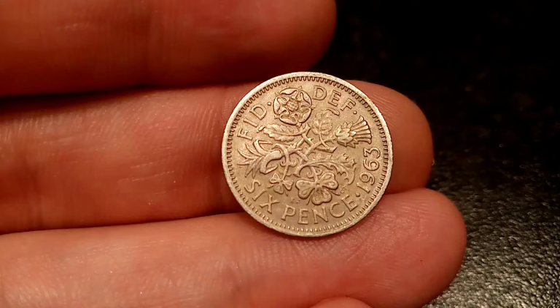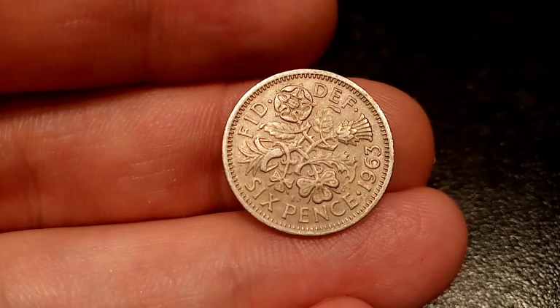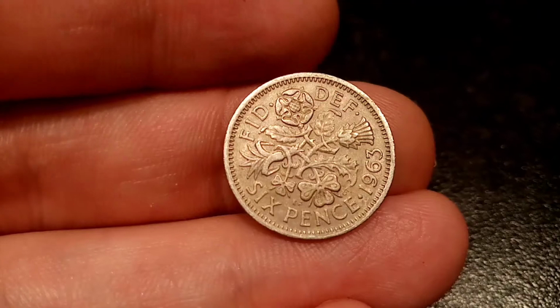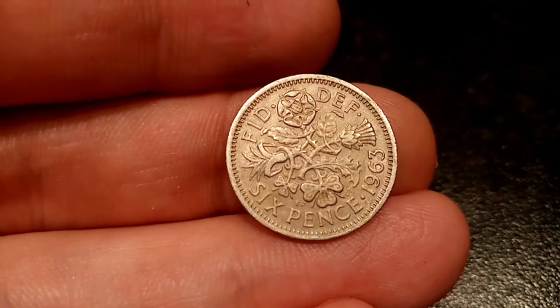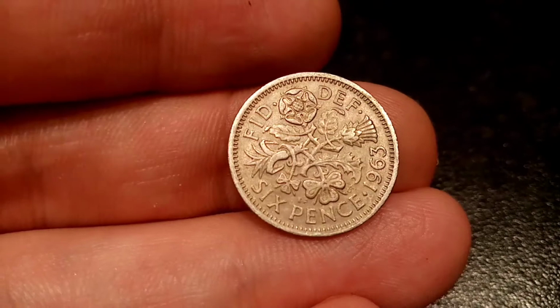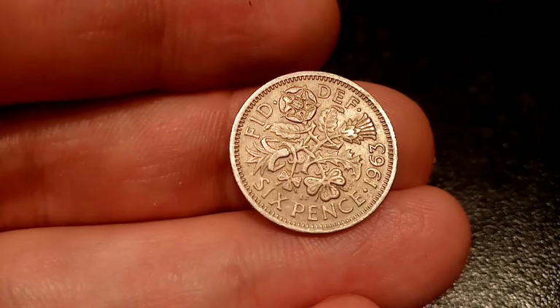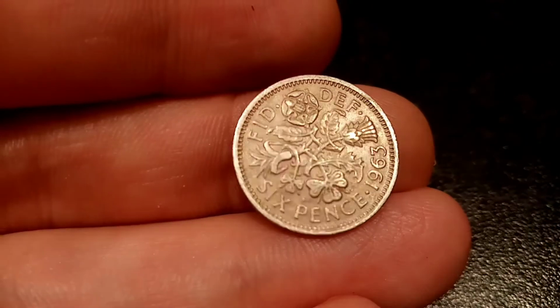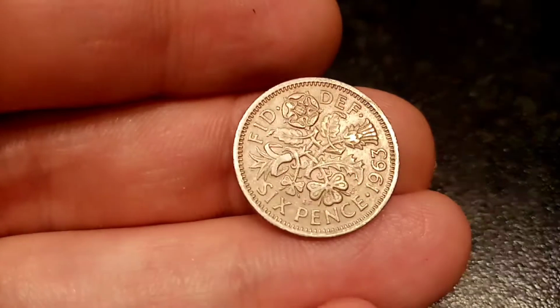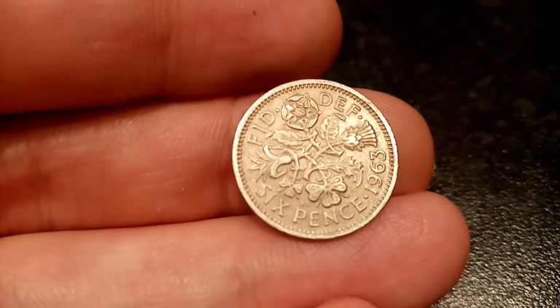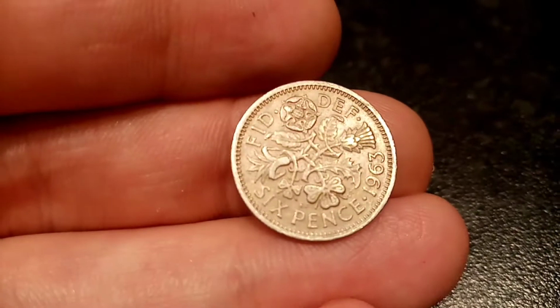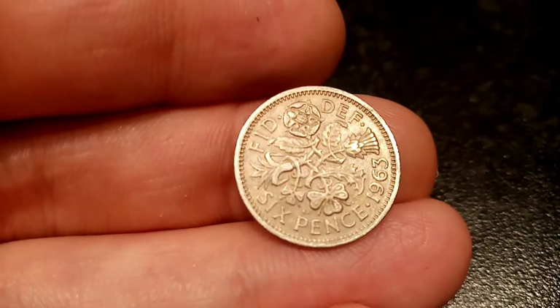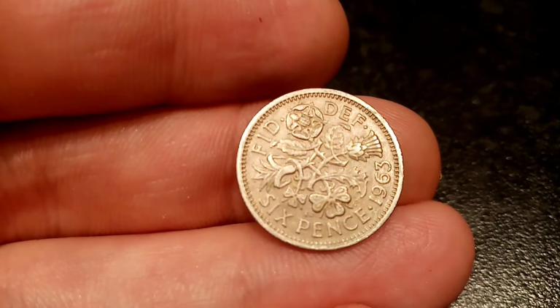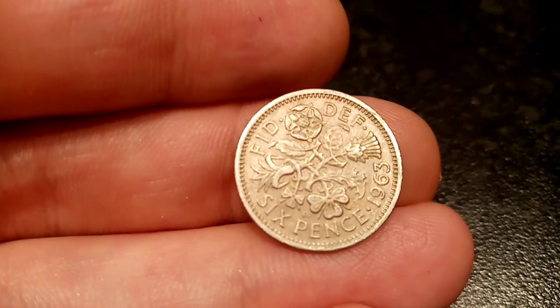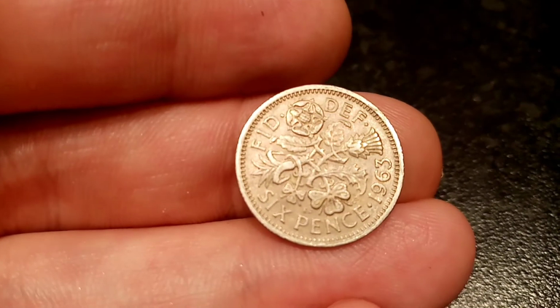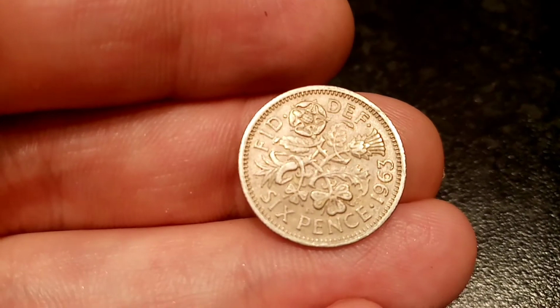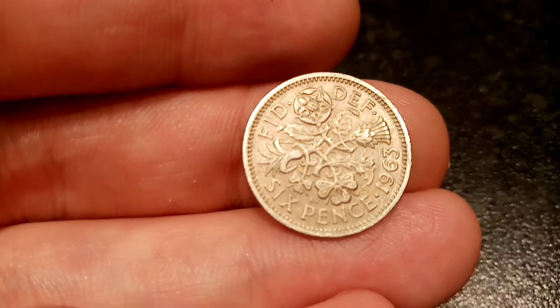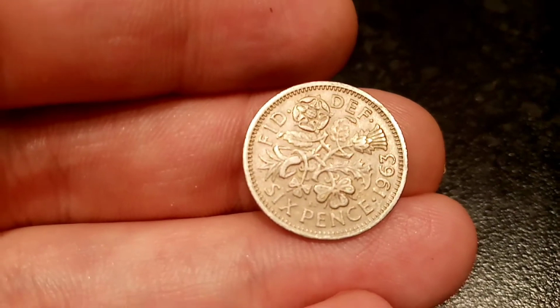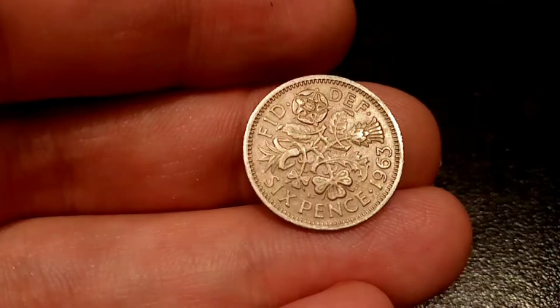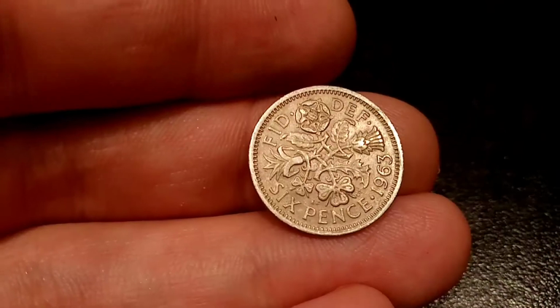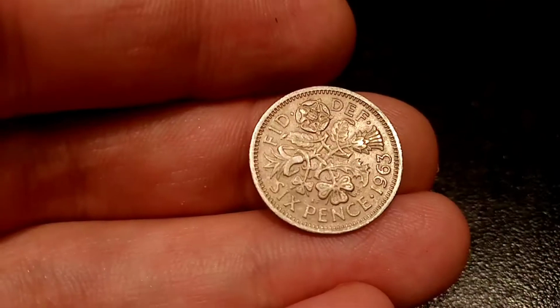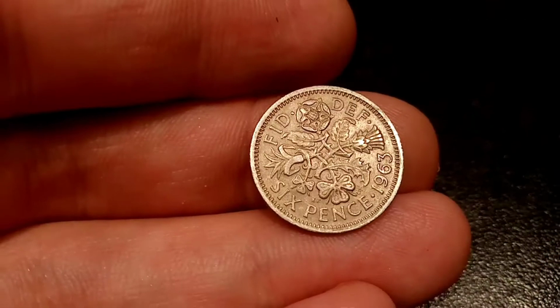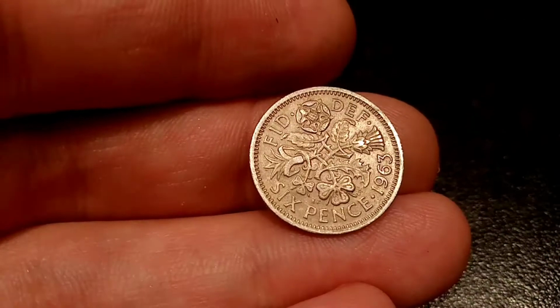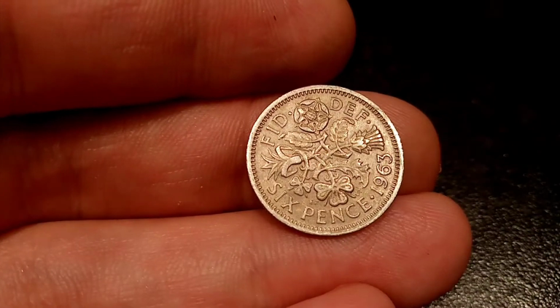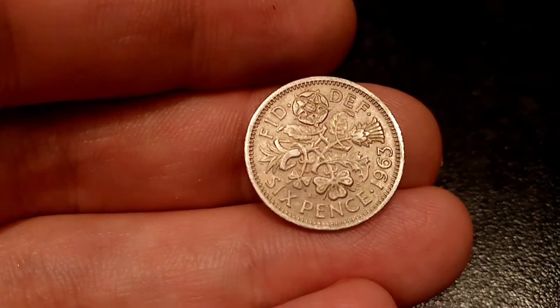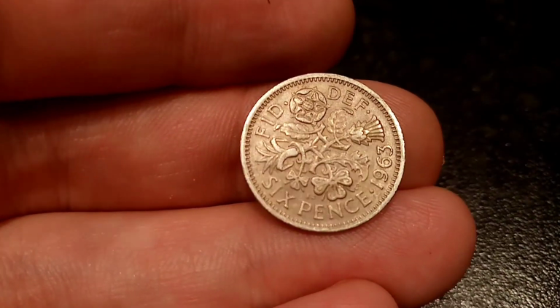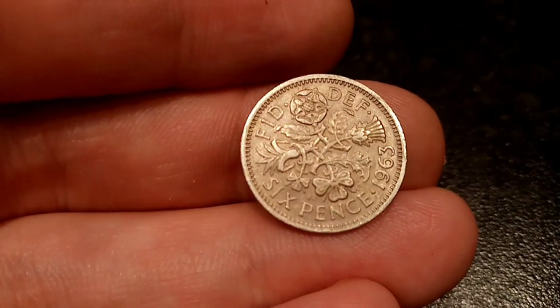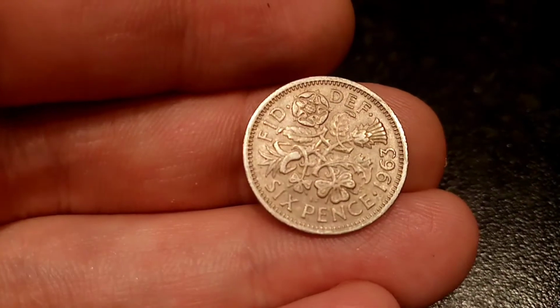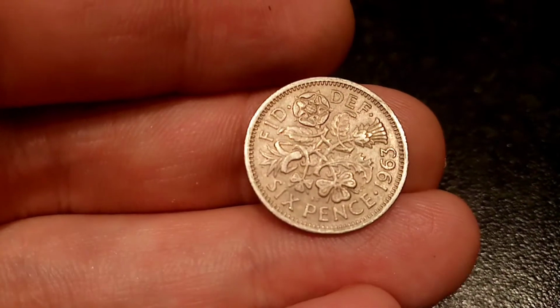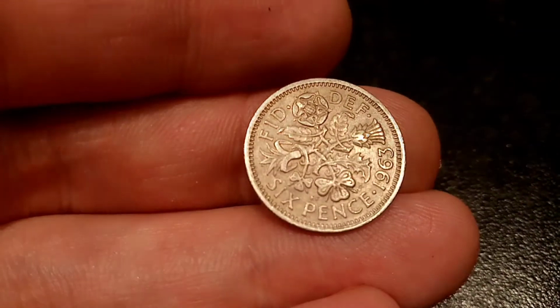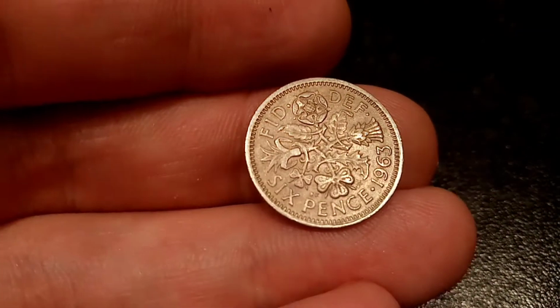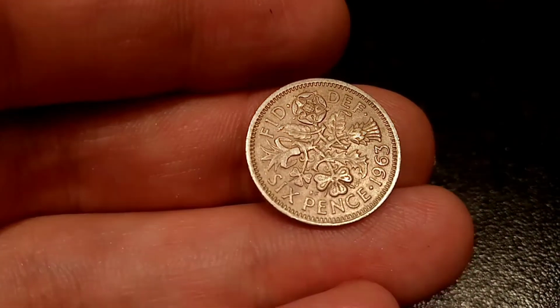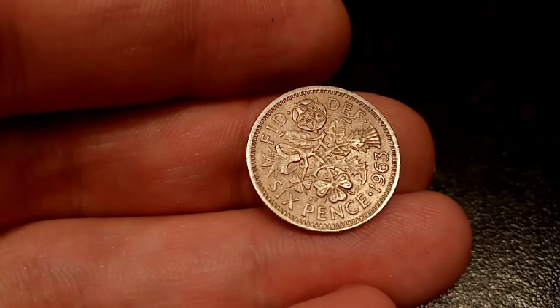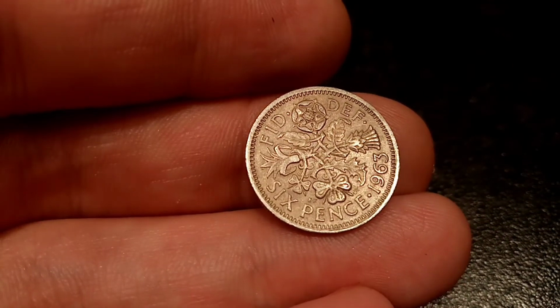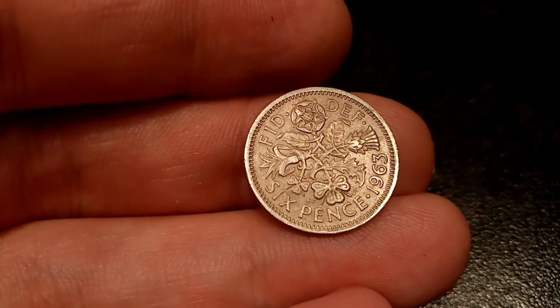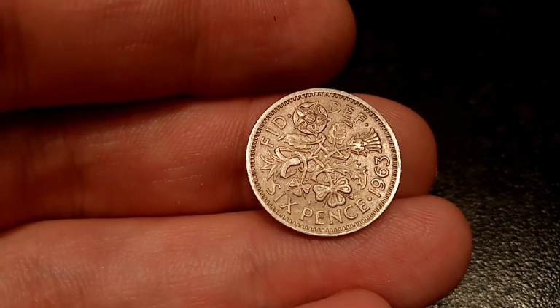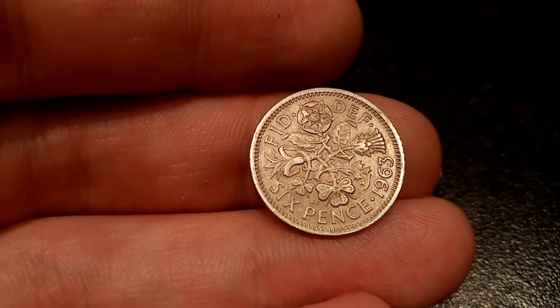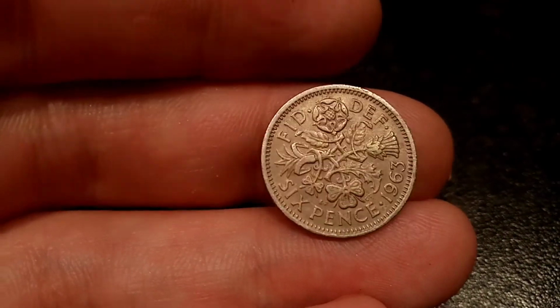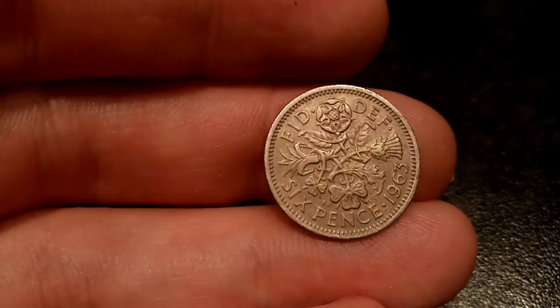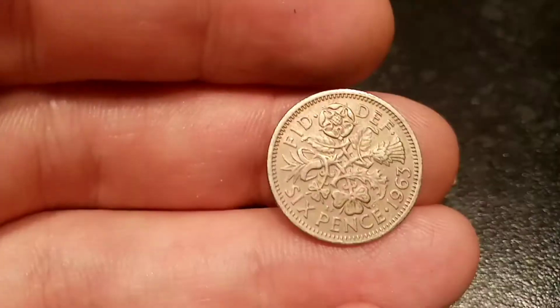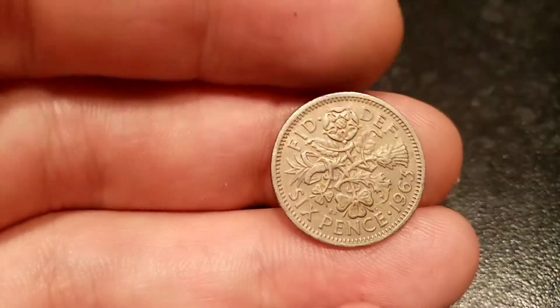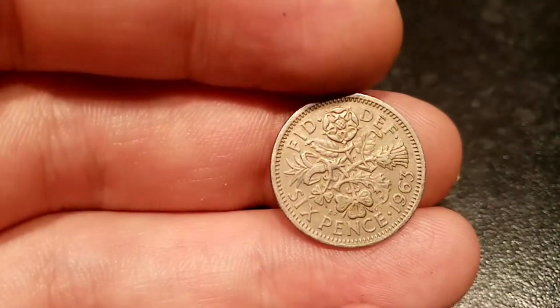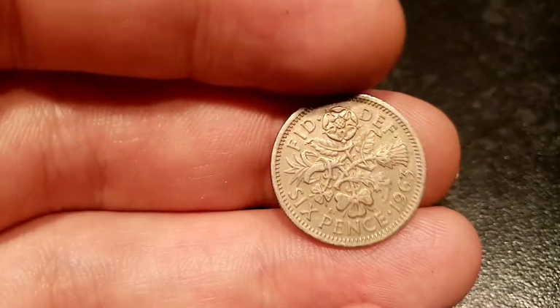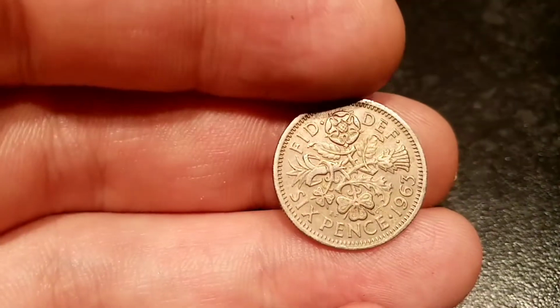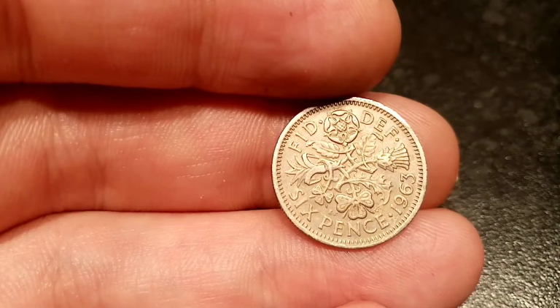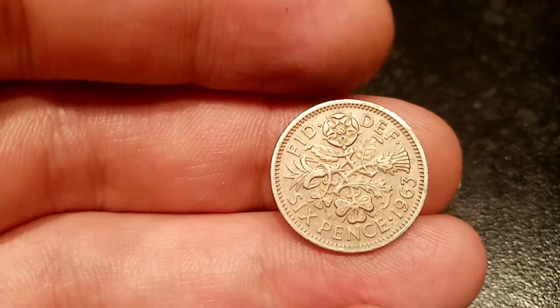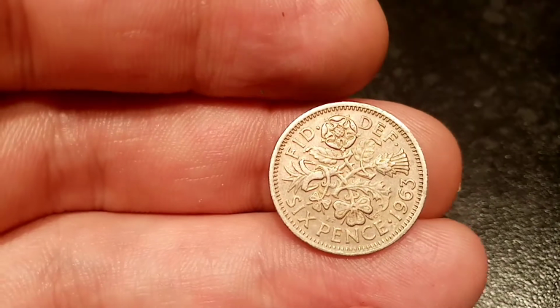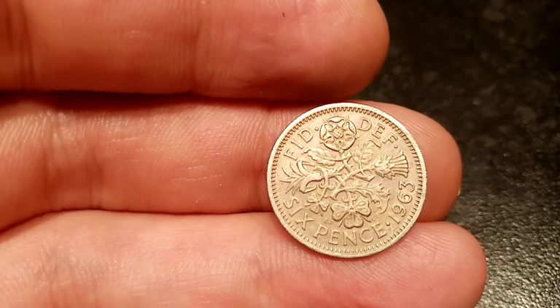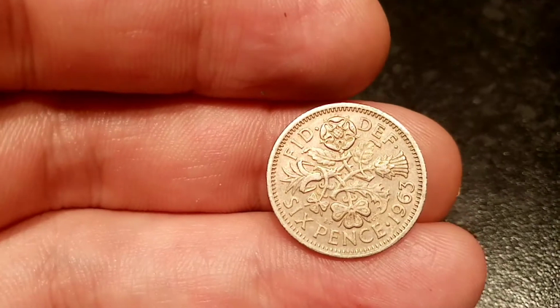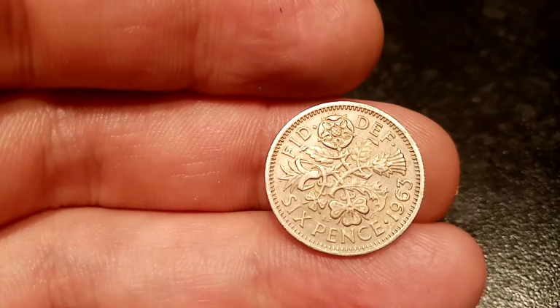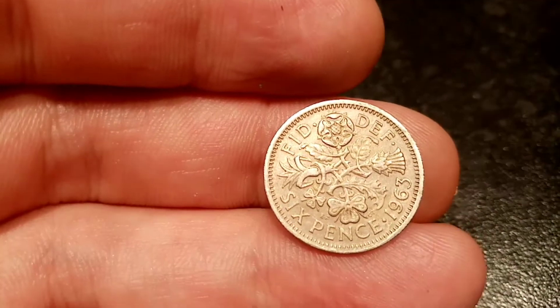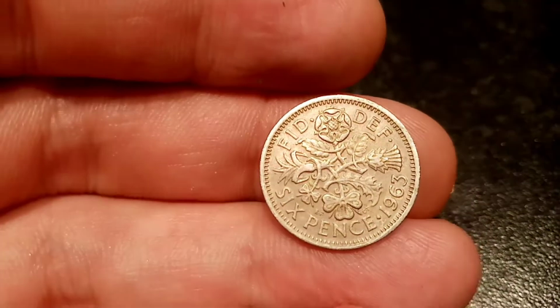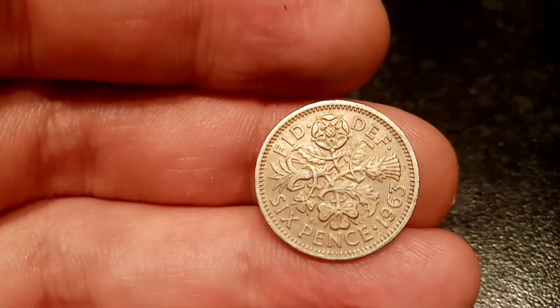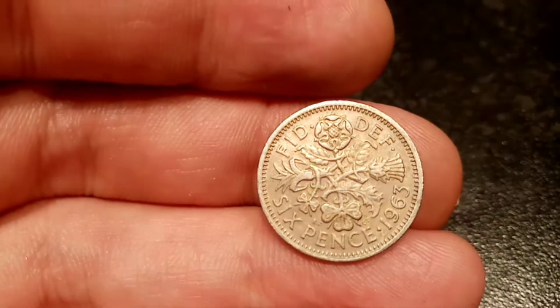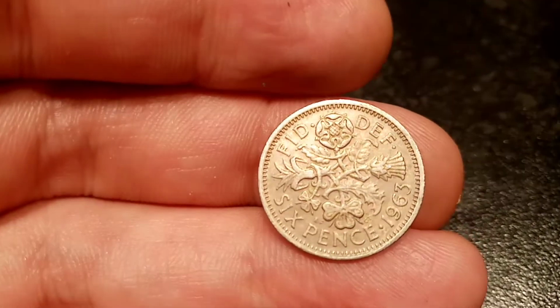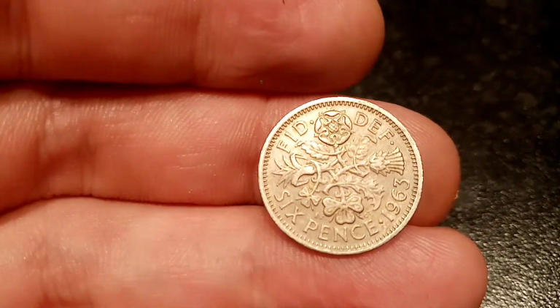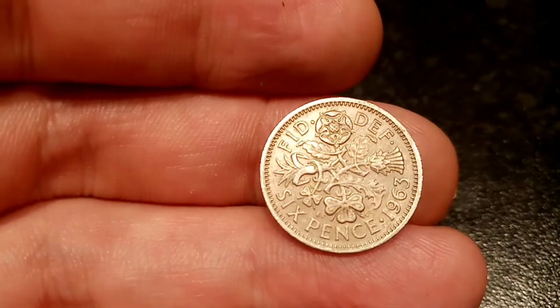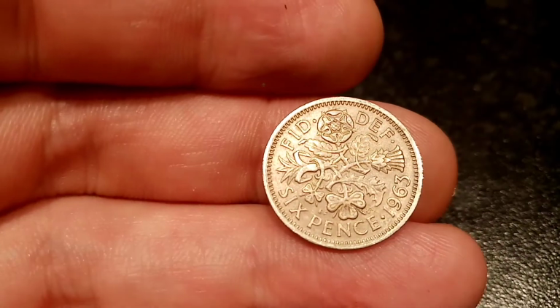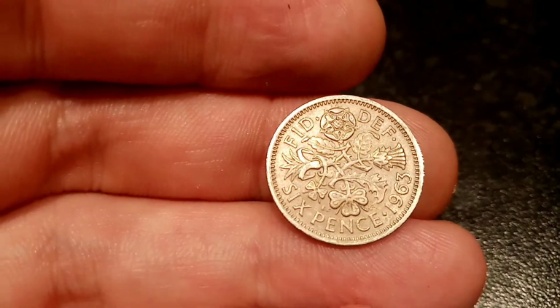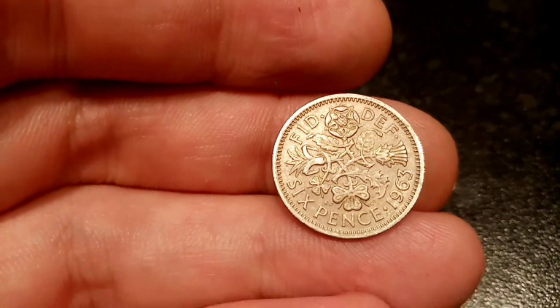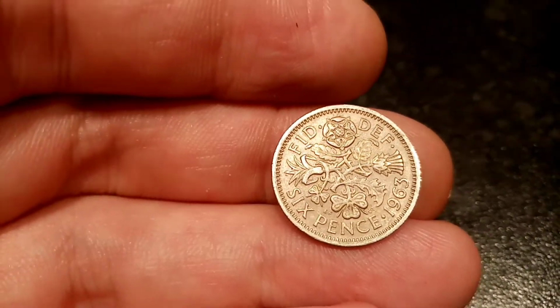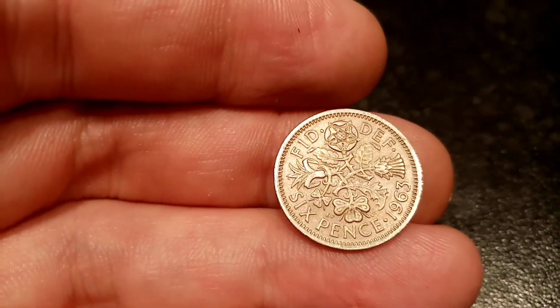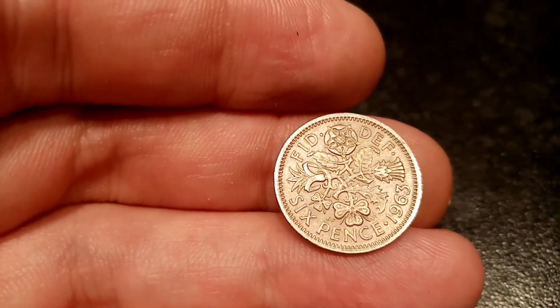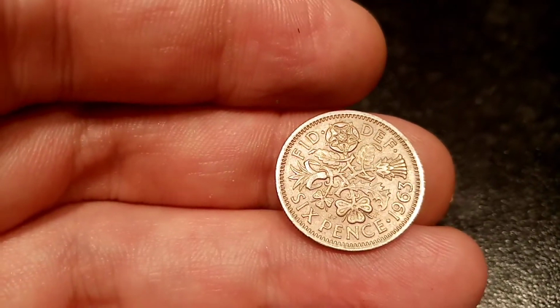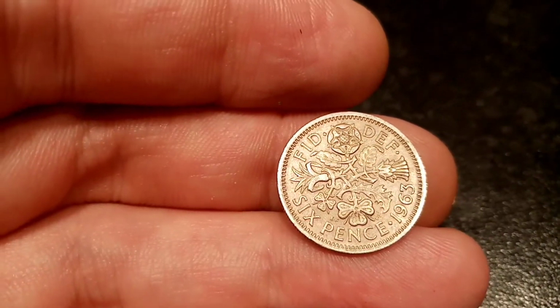Hi guys, Dan Stollers here. Today we're going to do a review and evaluation on the United Kingdom 1963 sixpence coin.